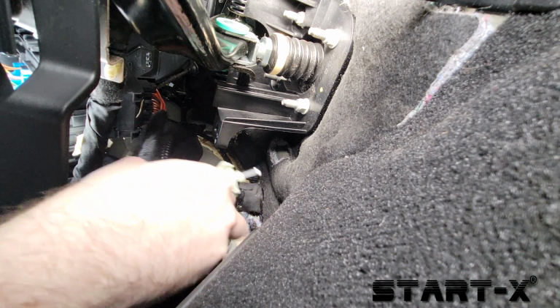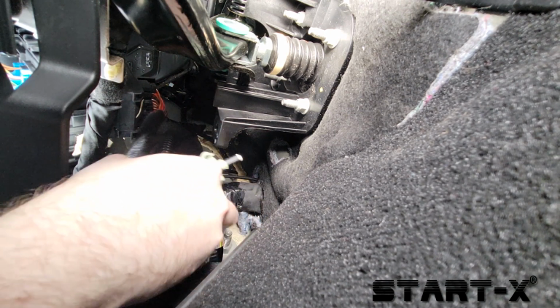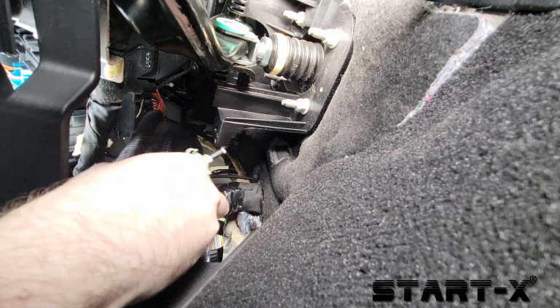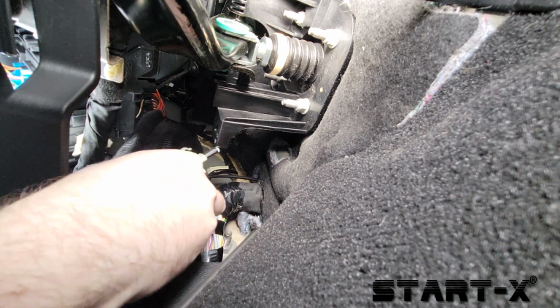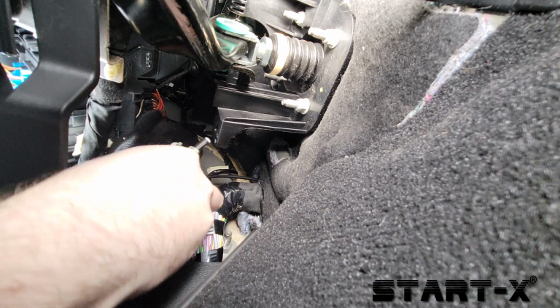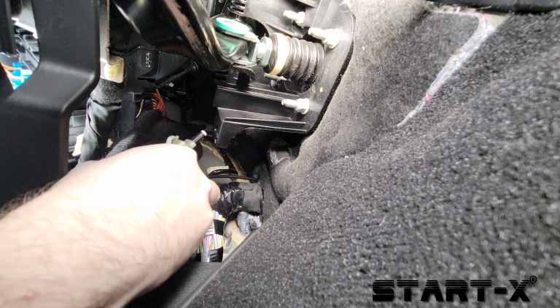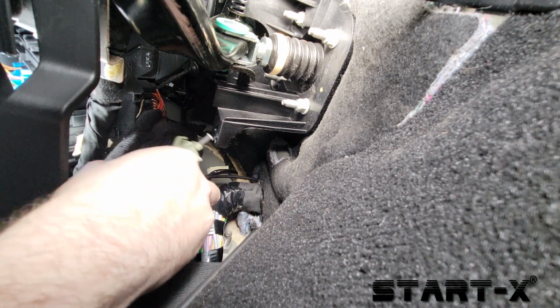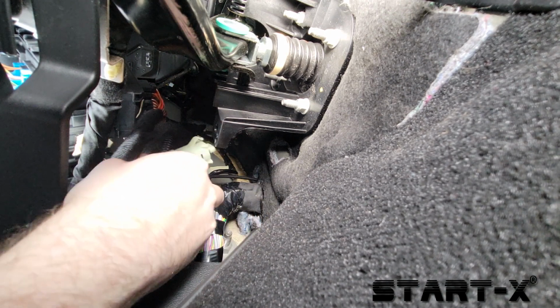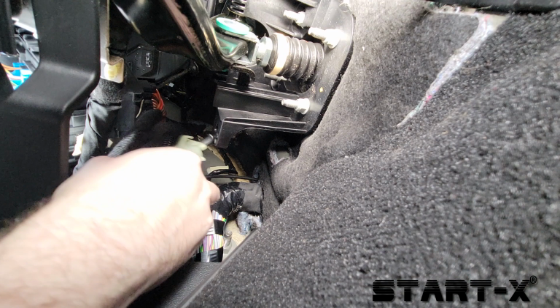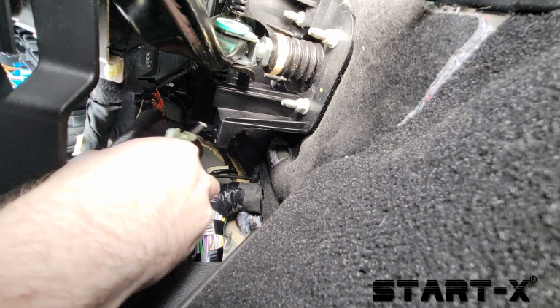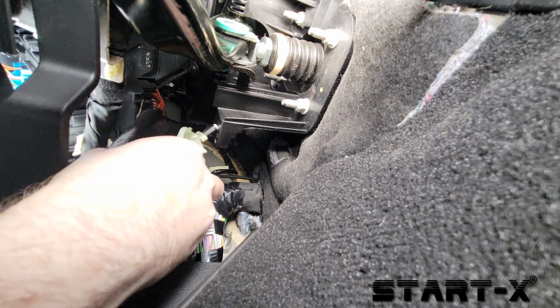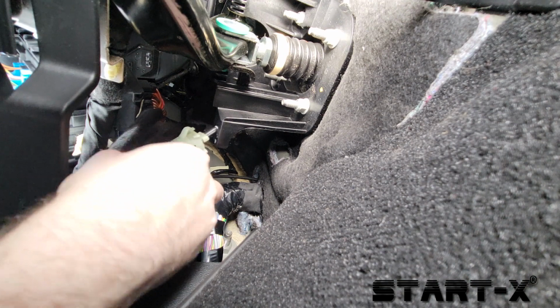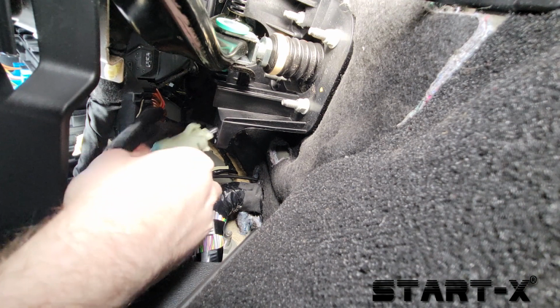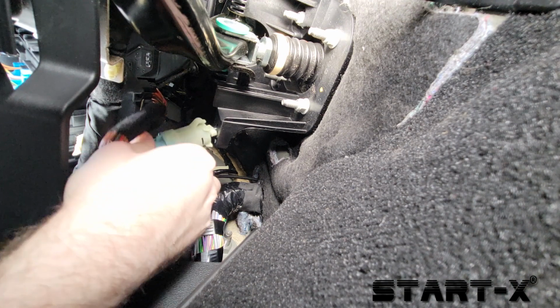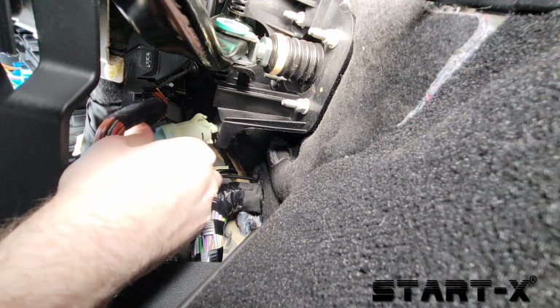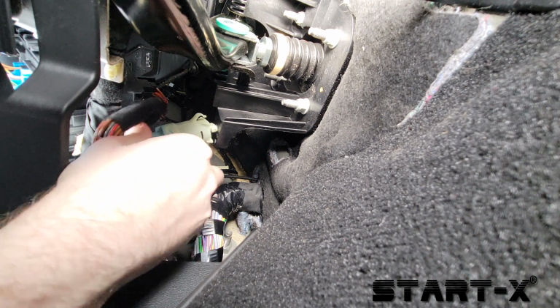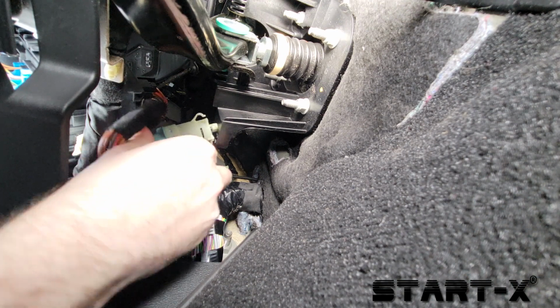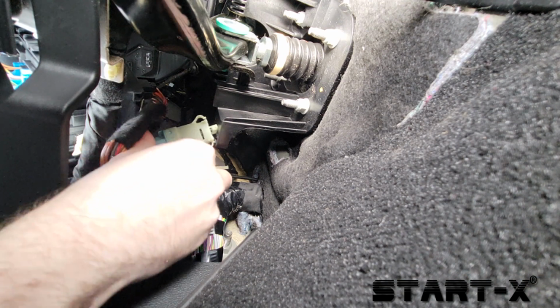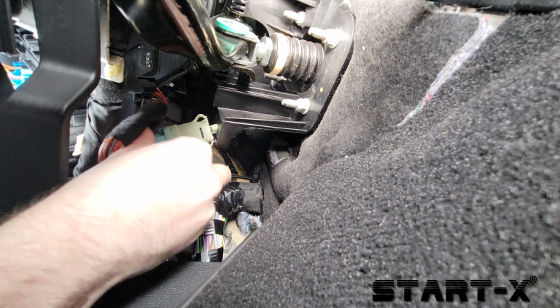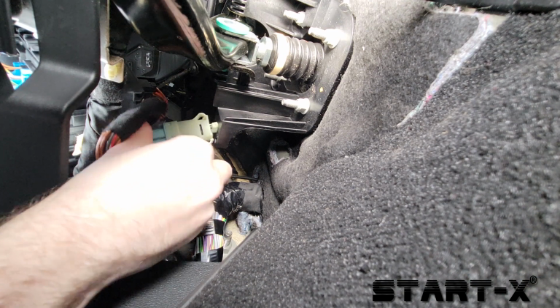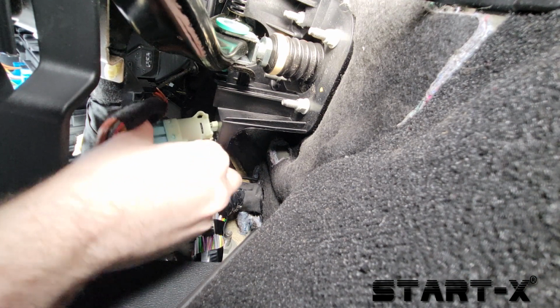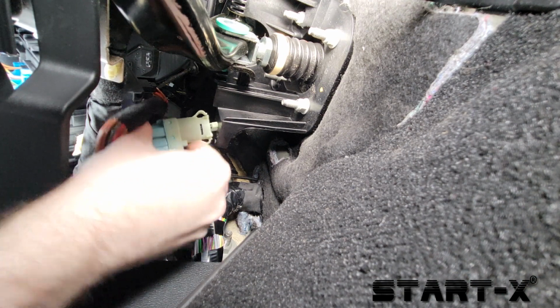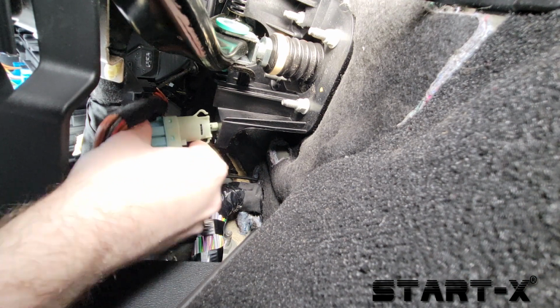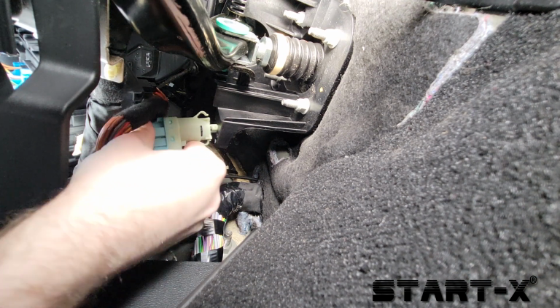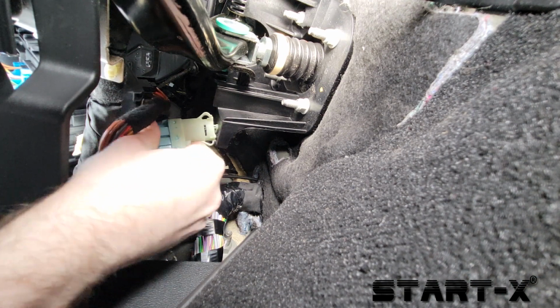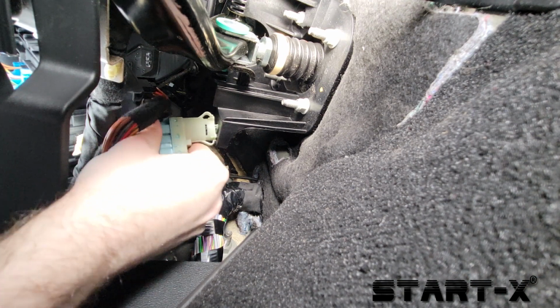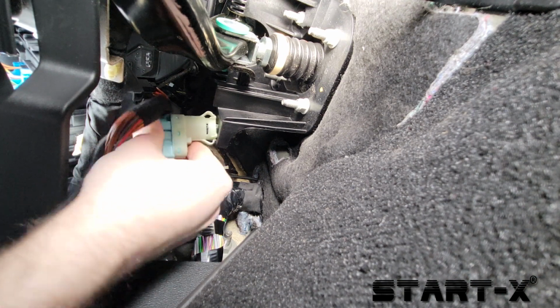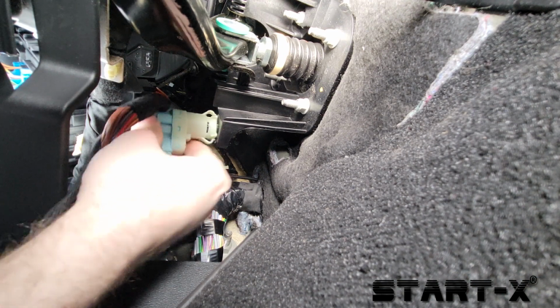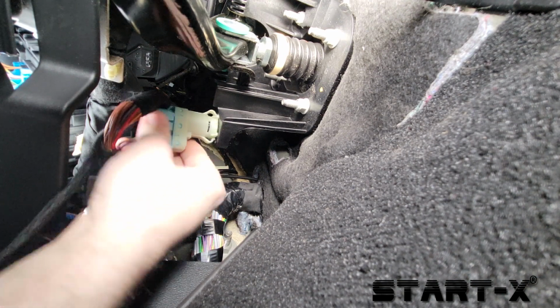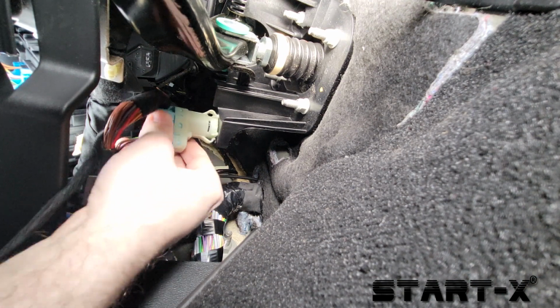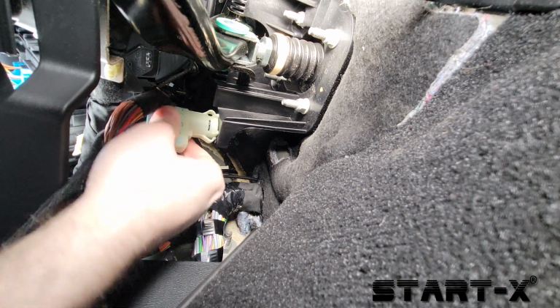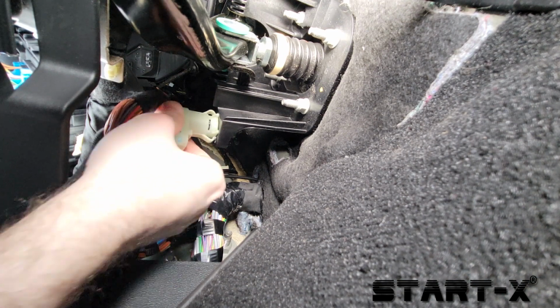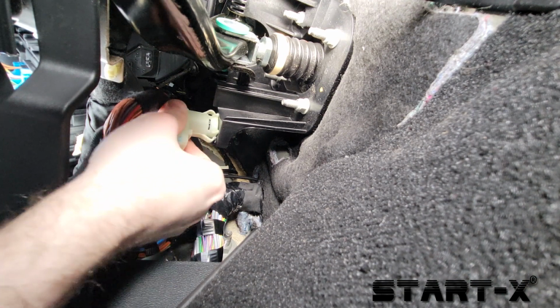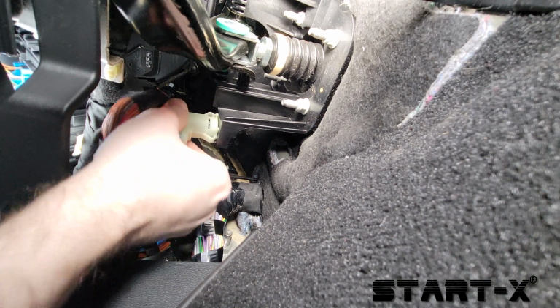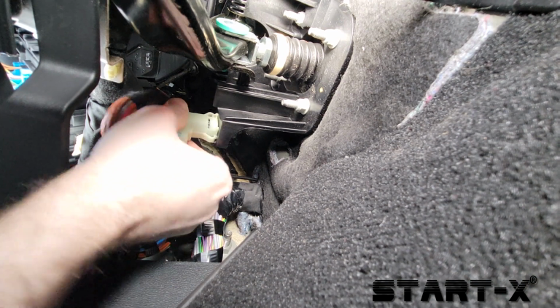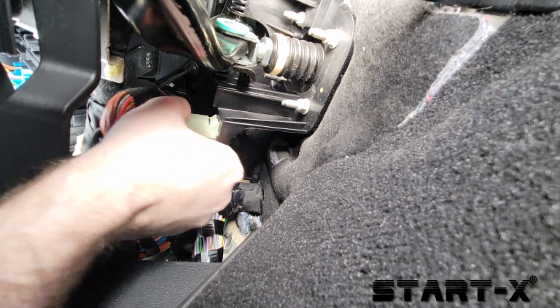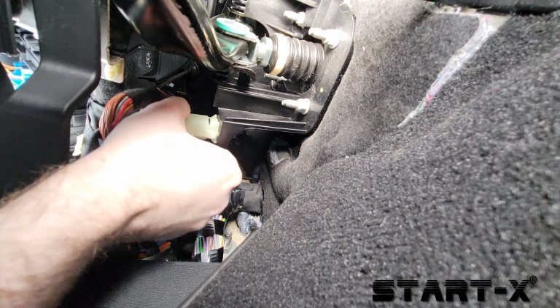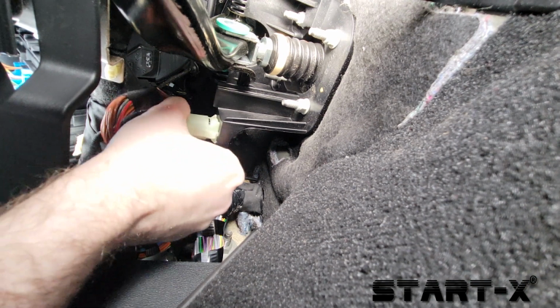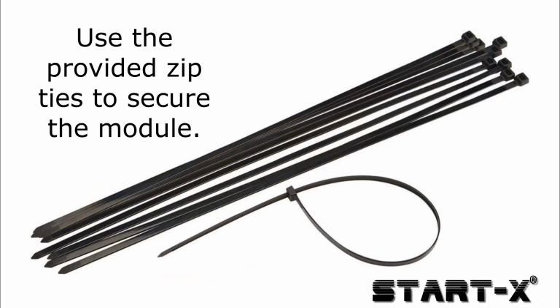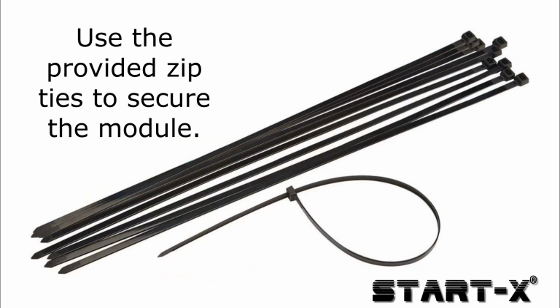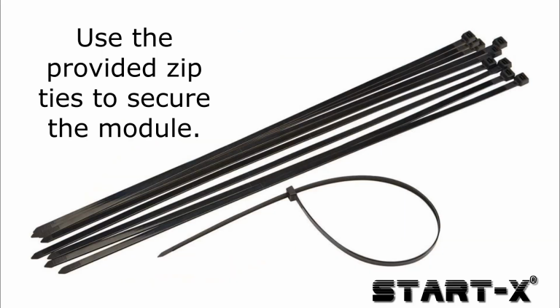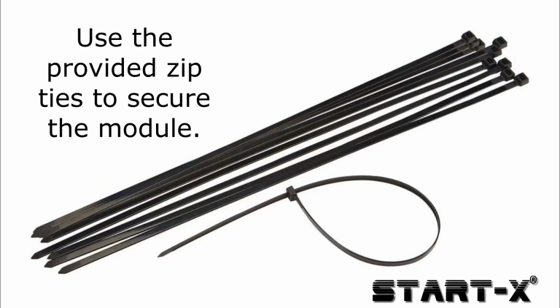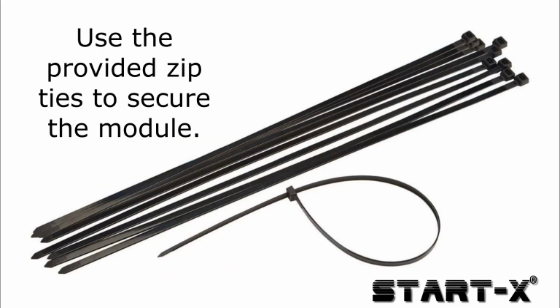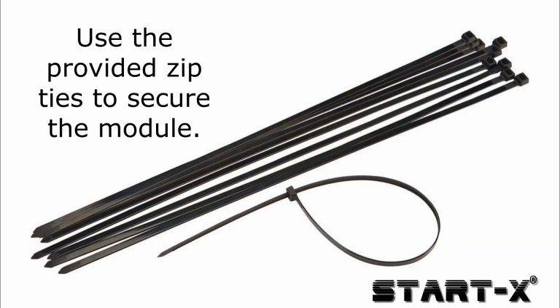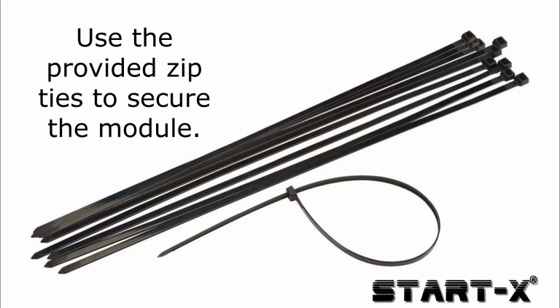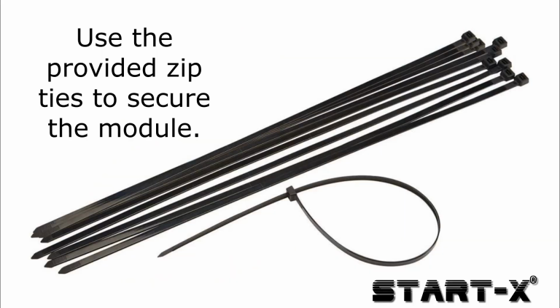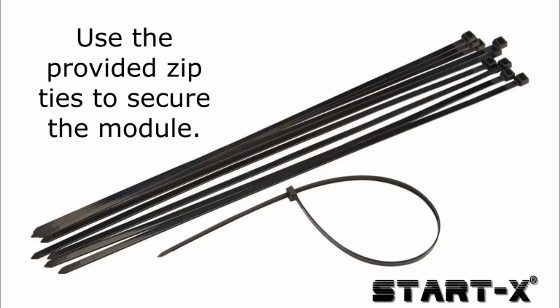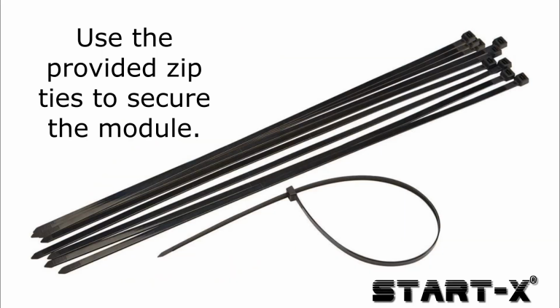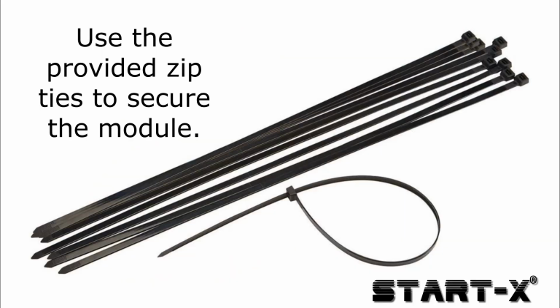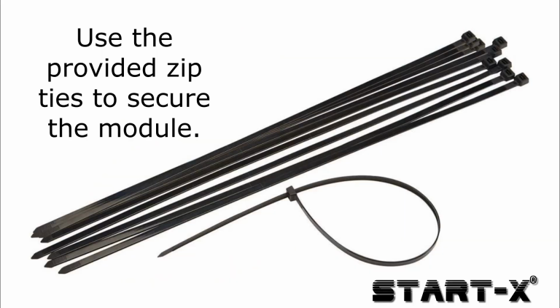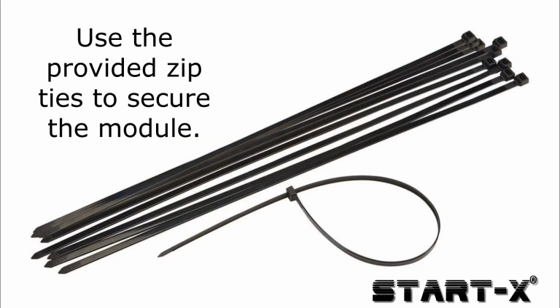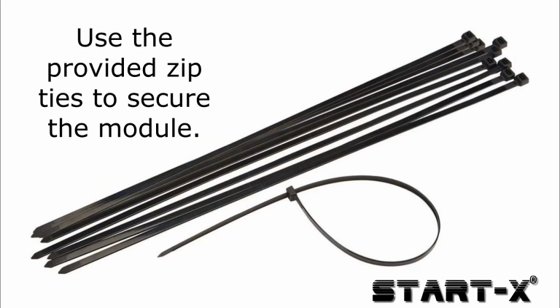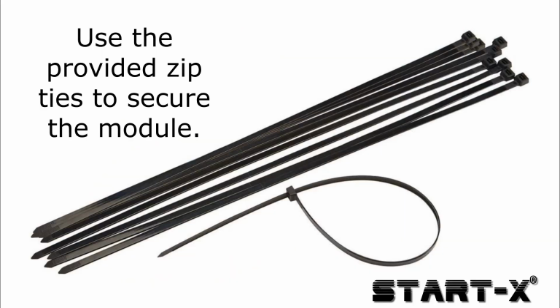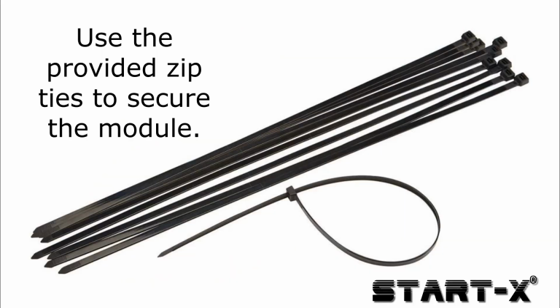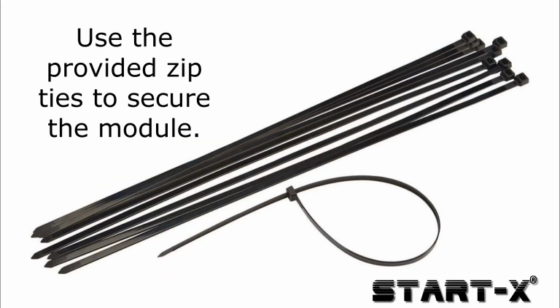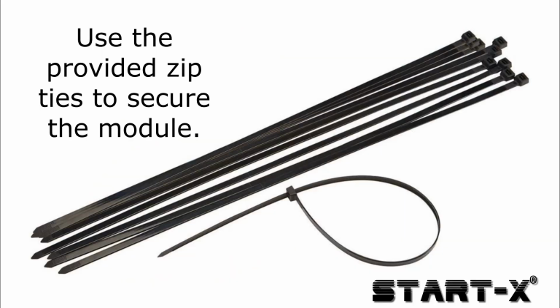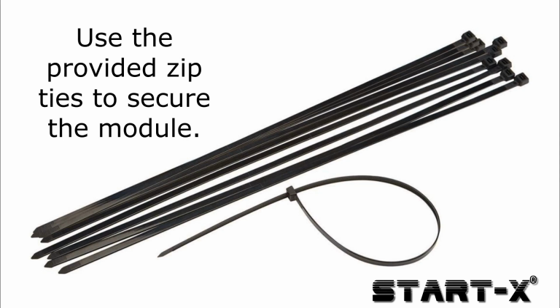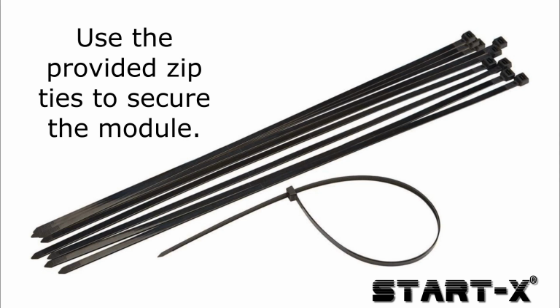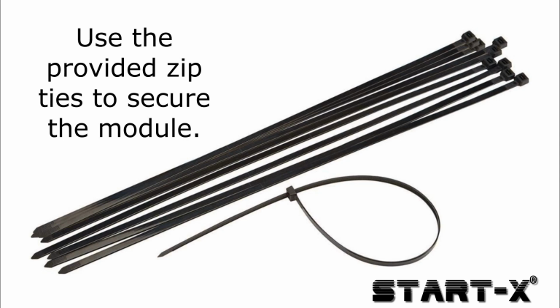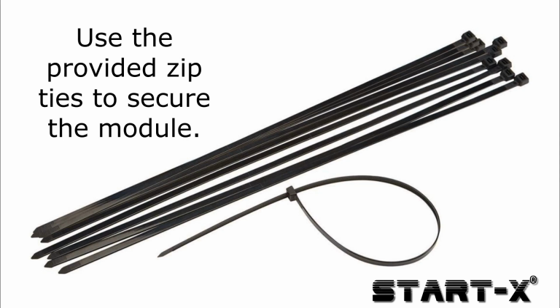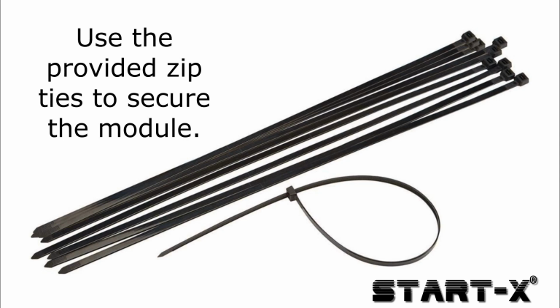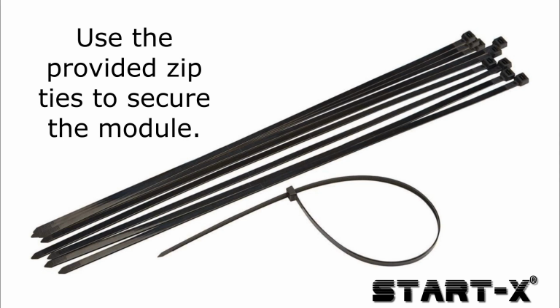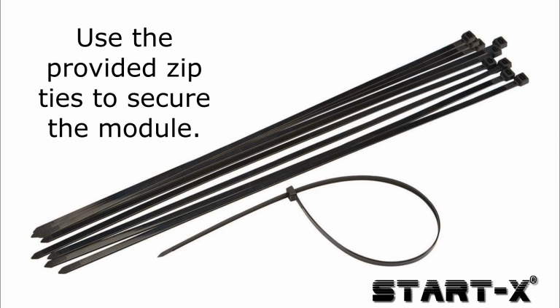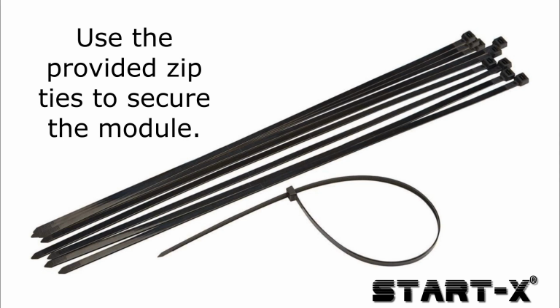Reconnect the stop lamp switch by turning it counterclockwise, and that's it — the installation is complete.